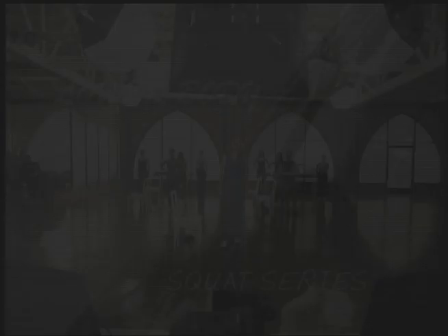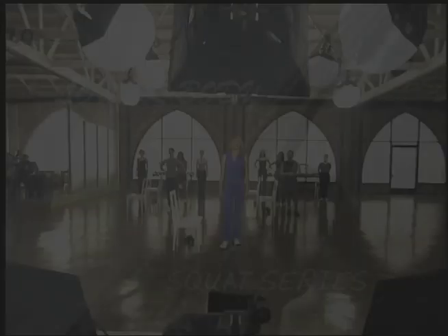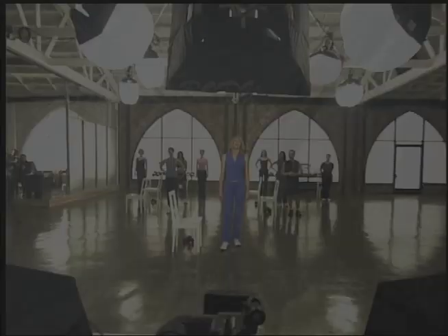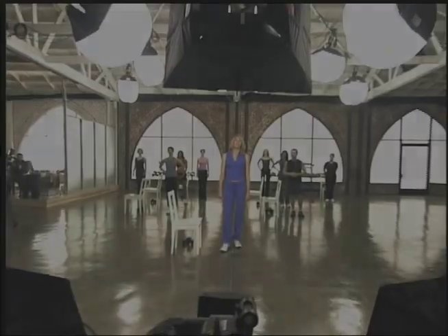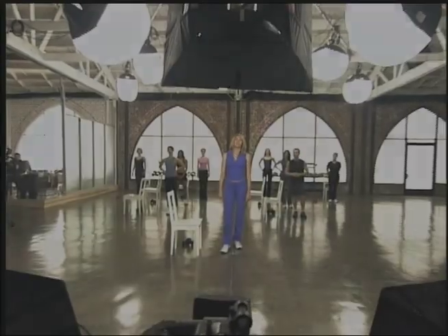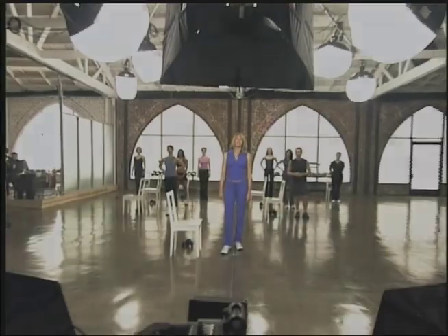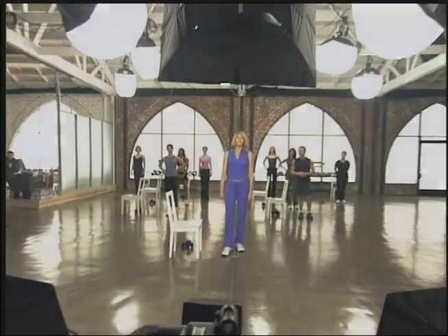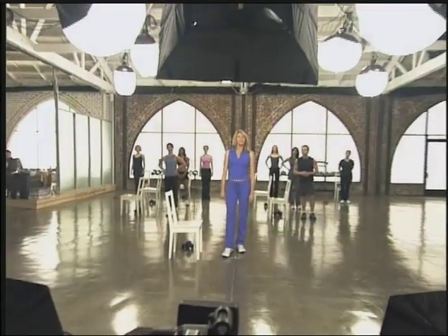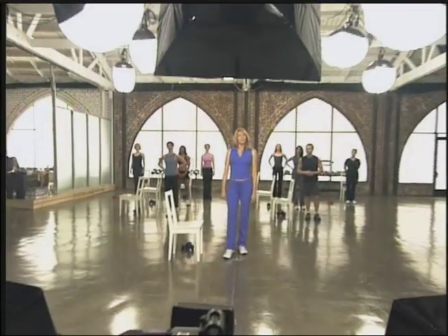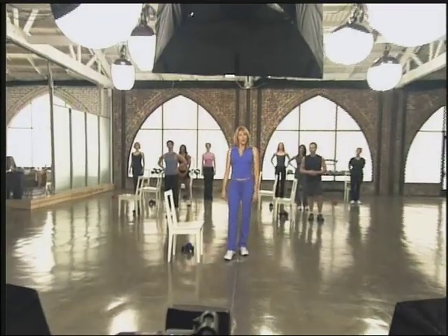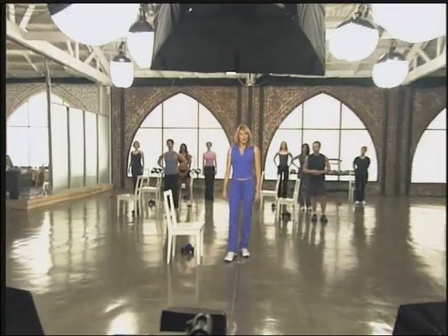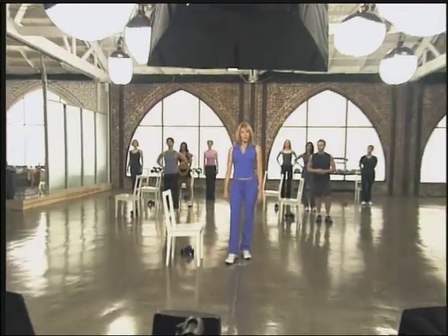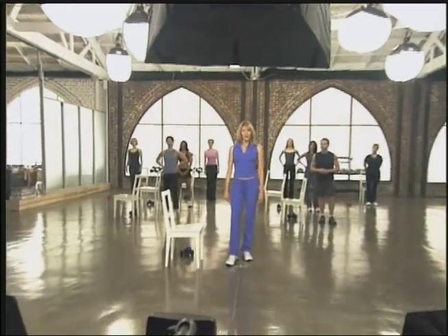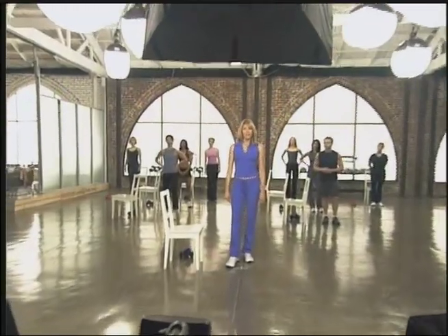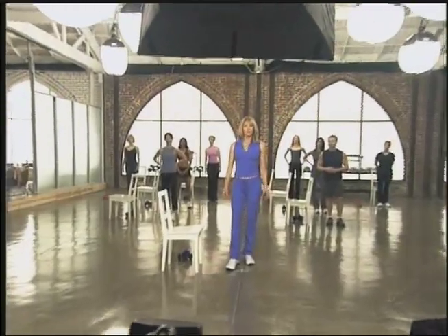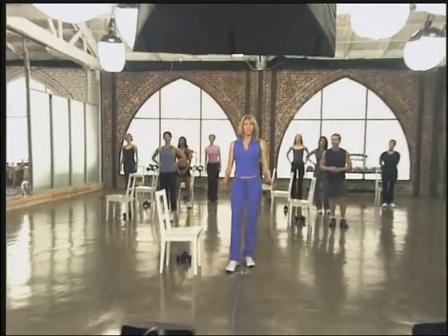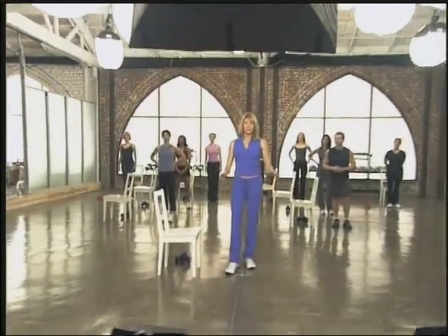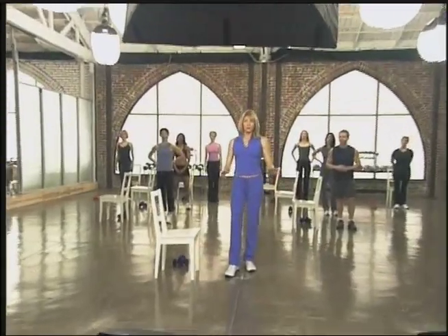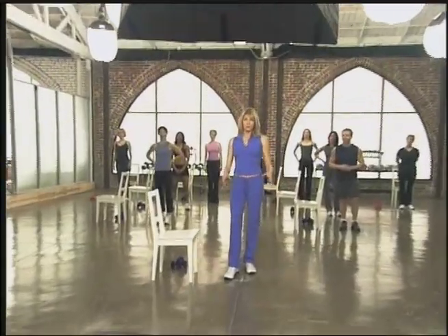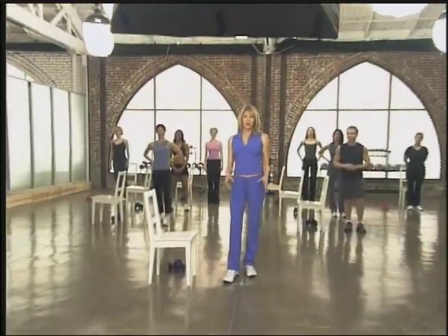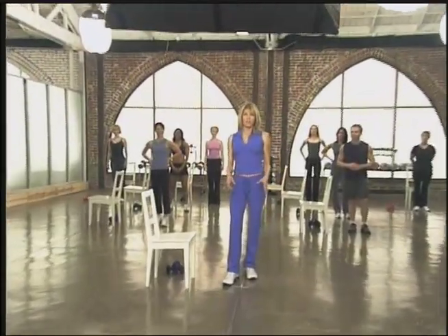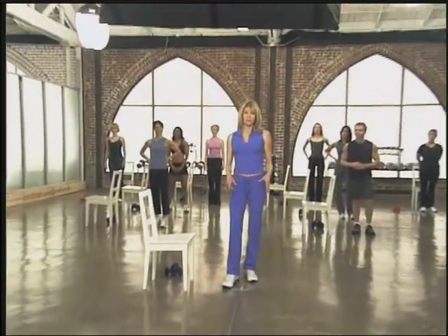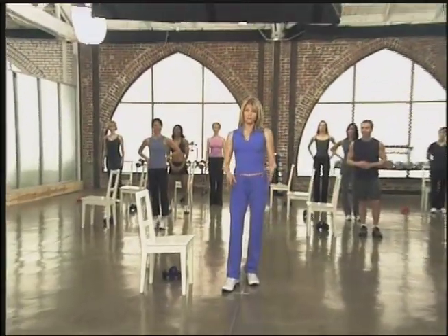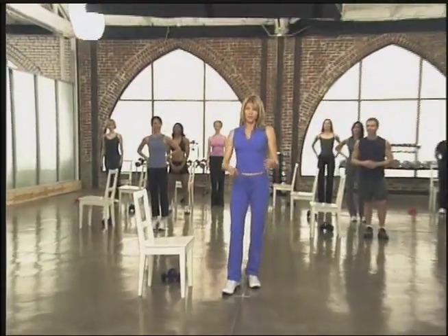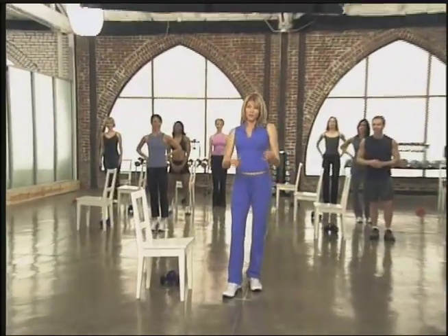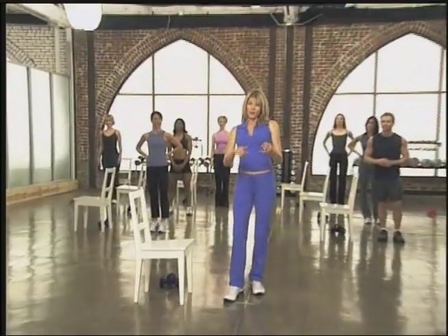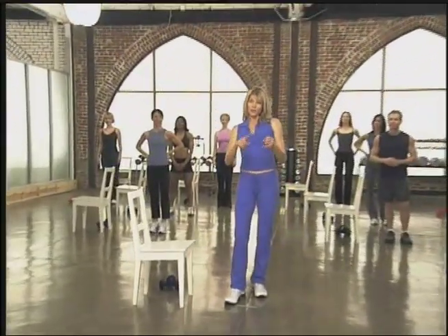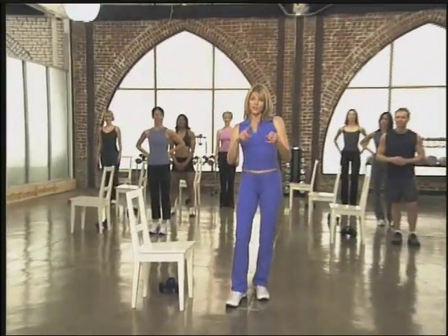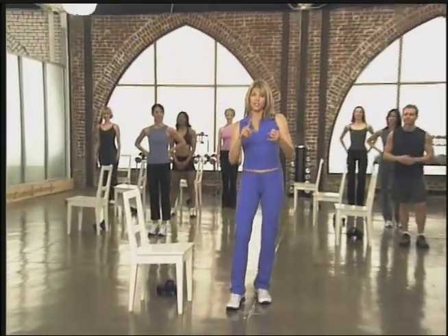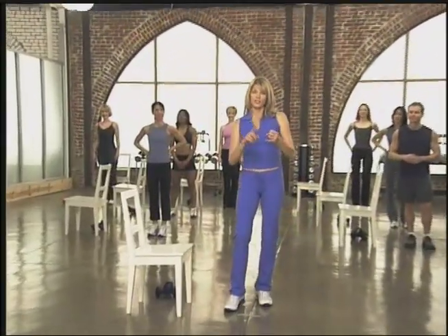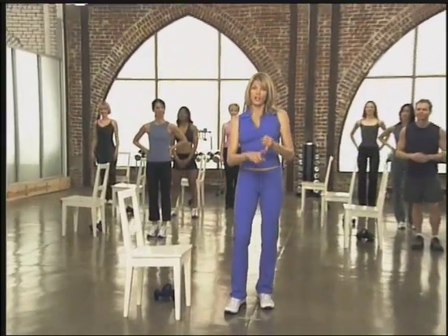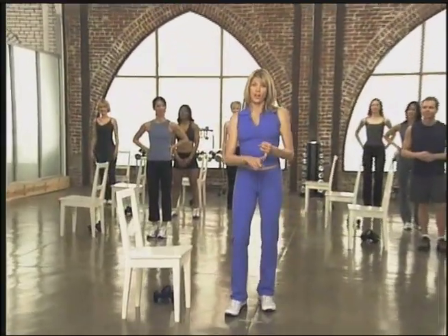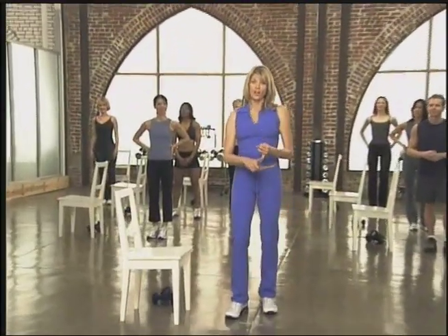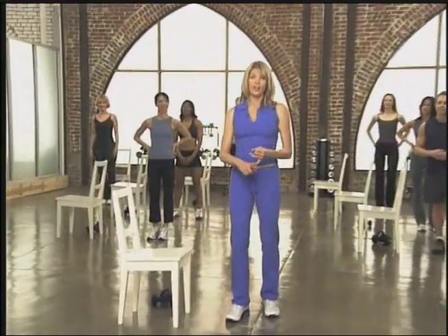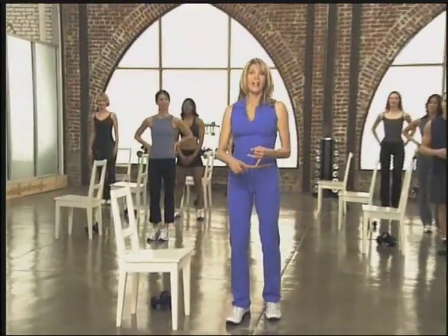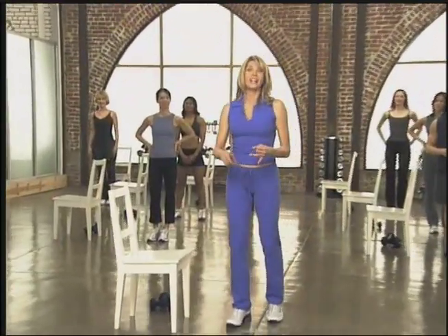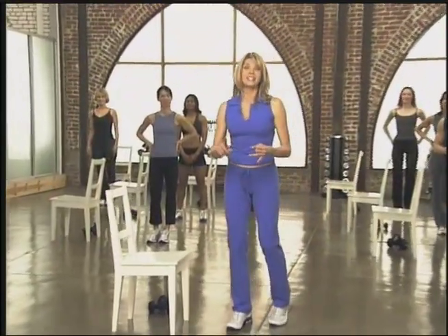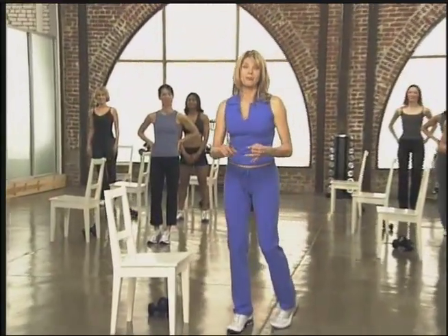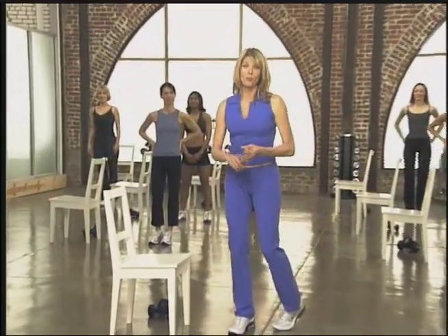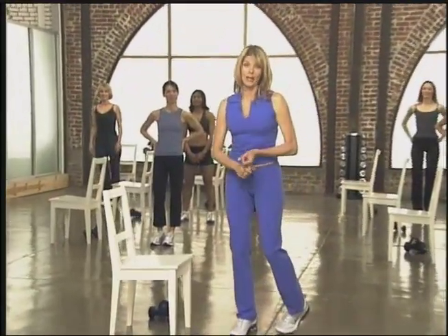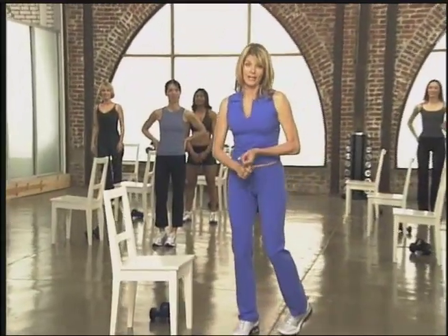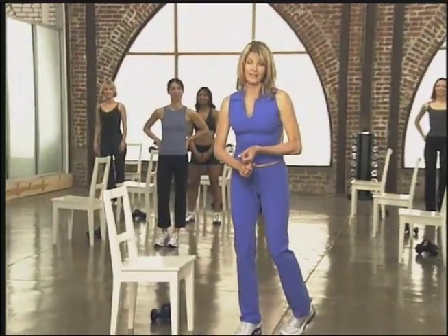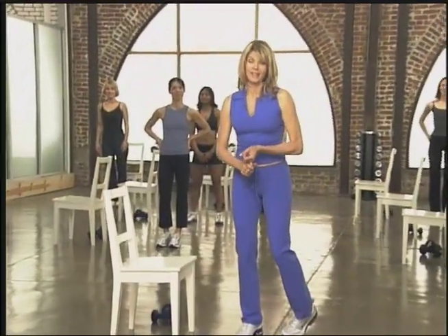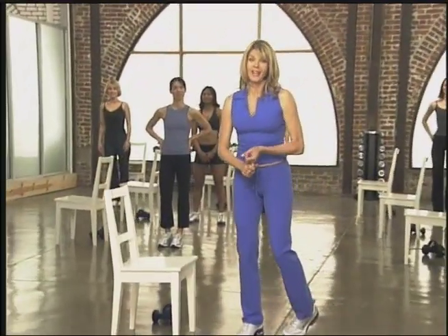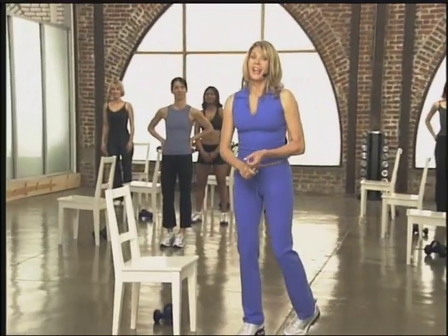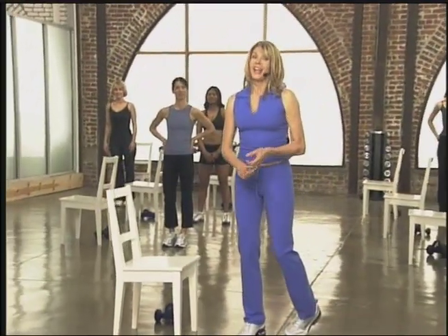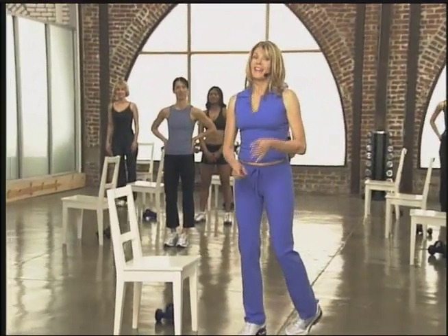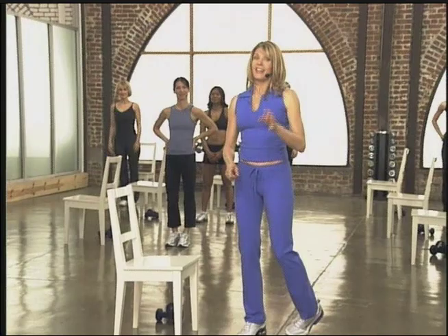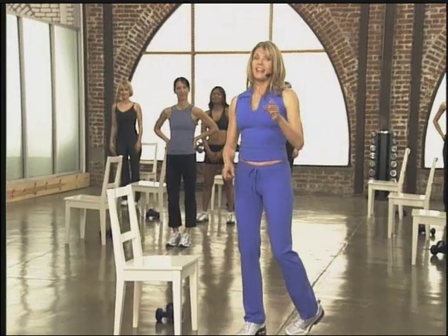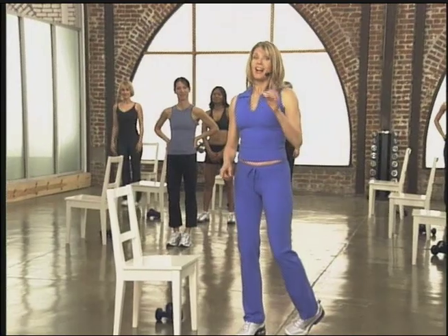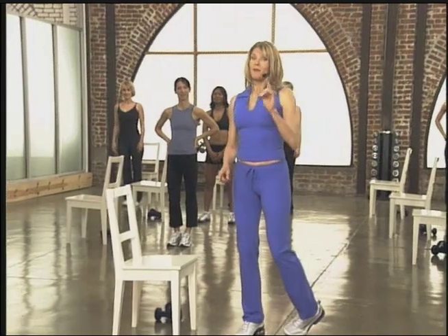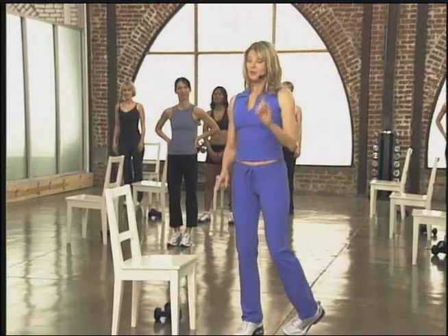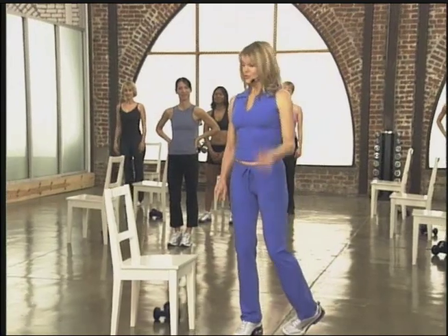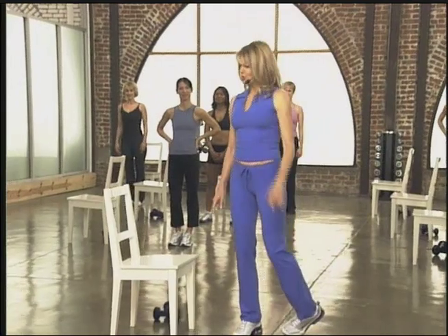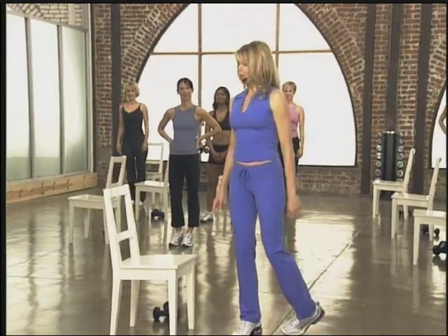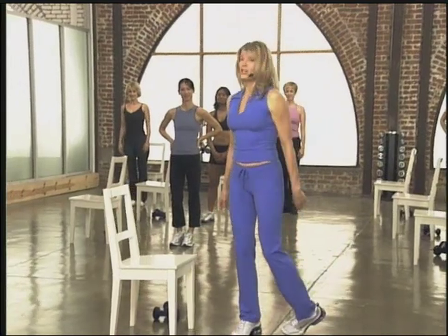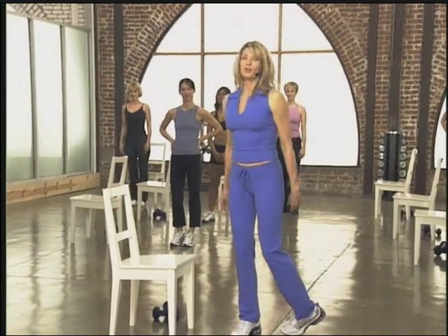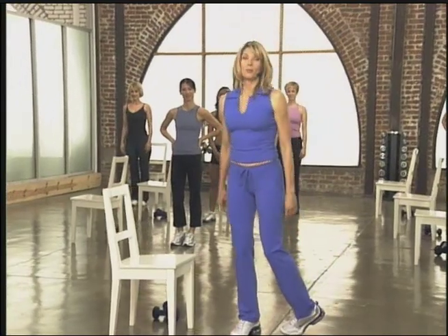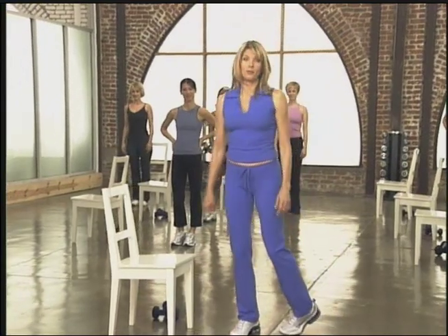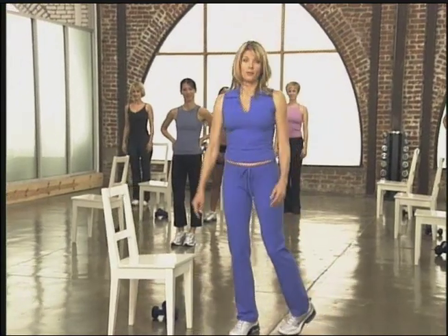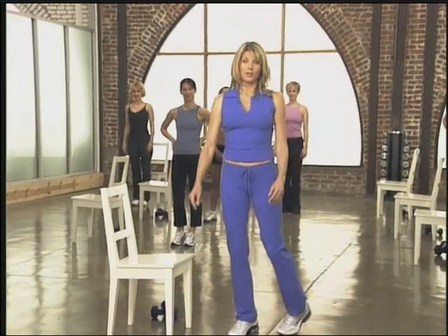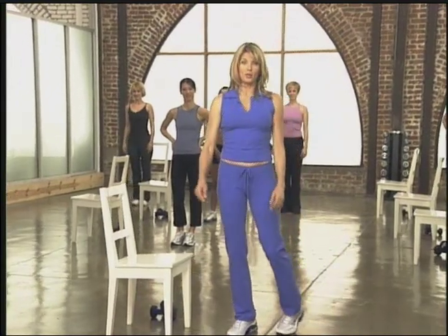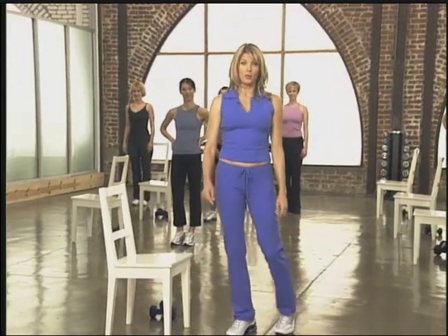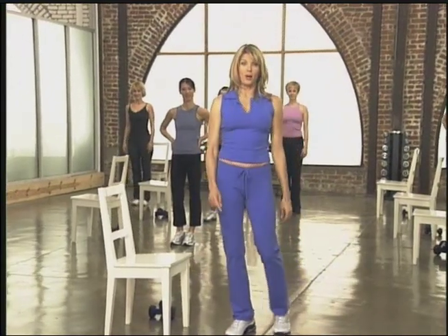Let's get into the lower body doing some squats. But first of all, you're going to need a chair and some weights. And then I want to show you how to do a perfect squat.